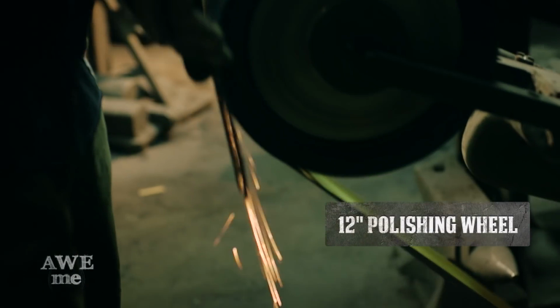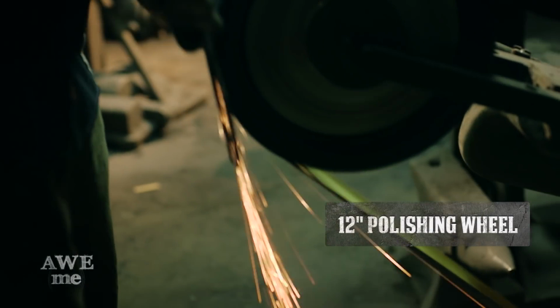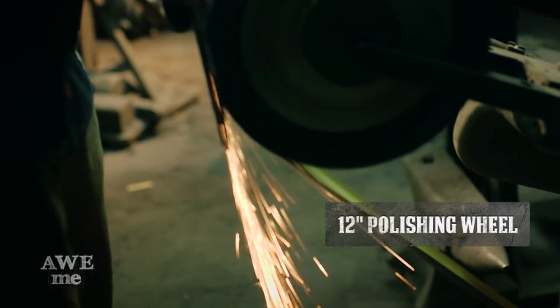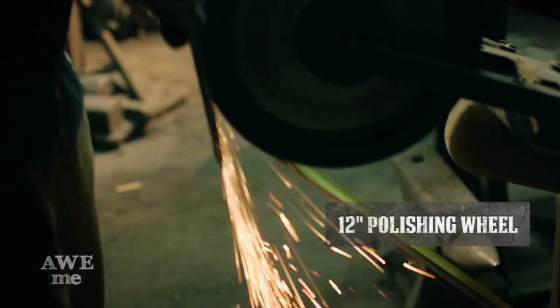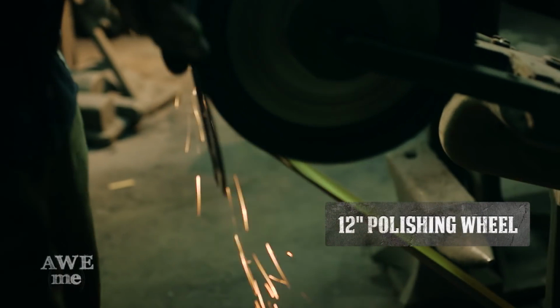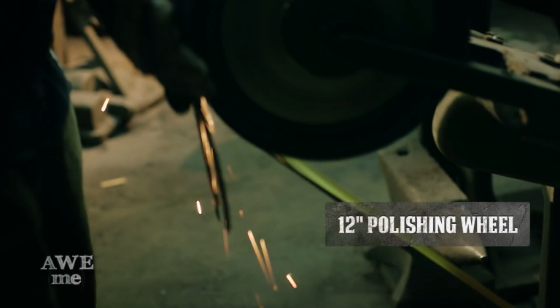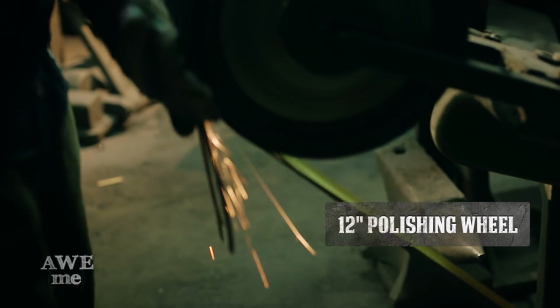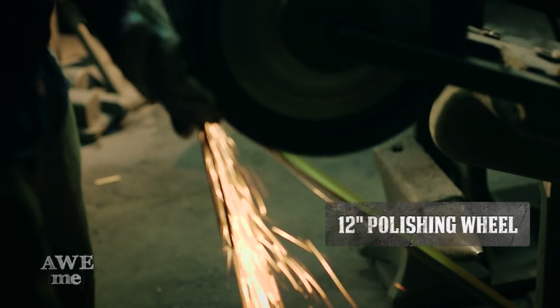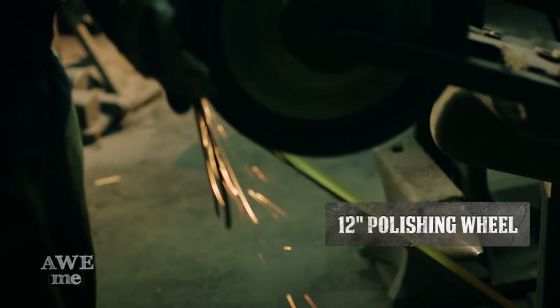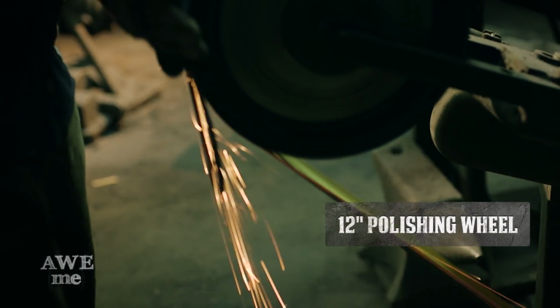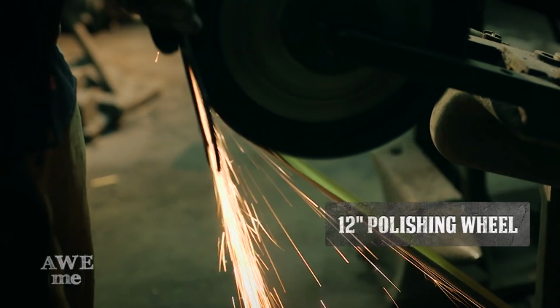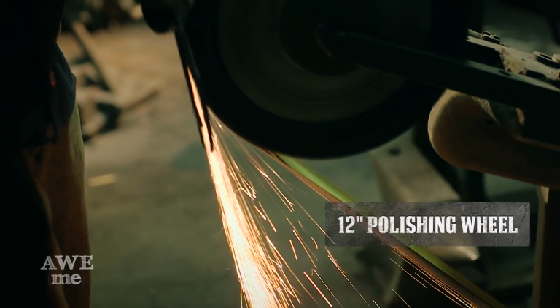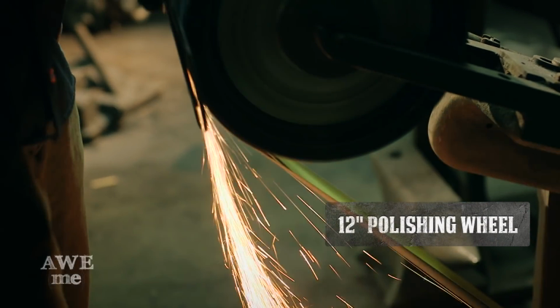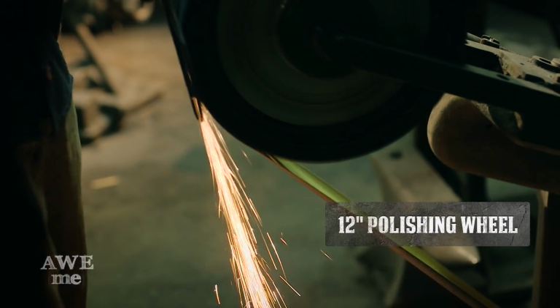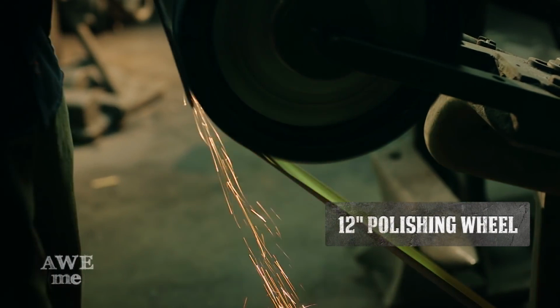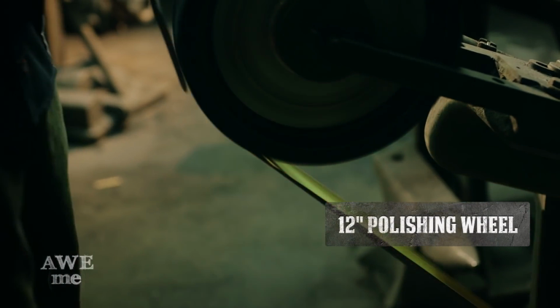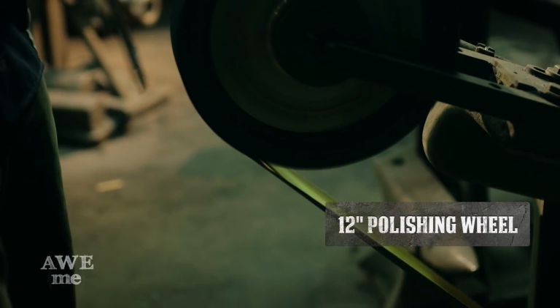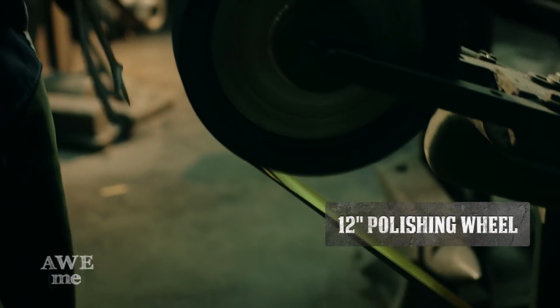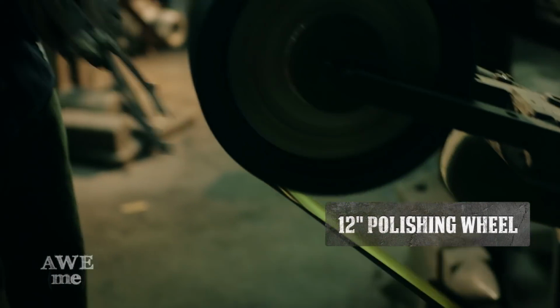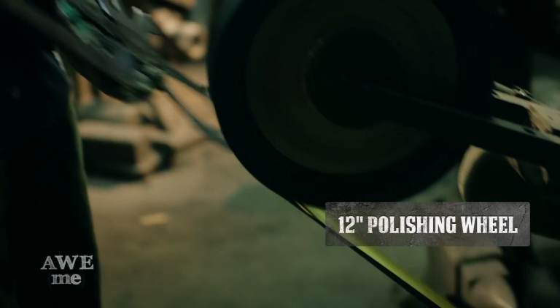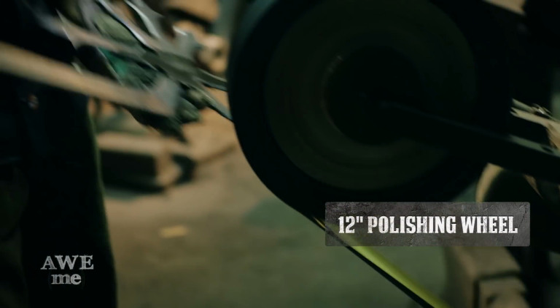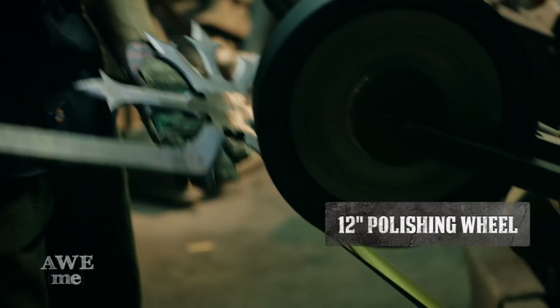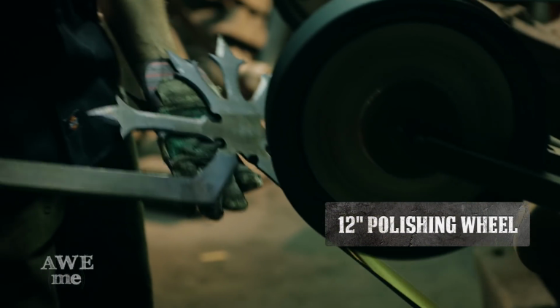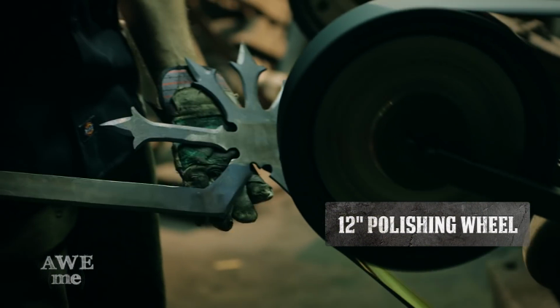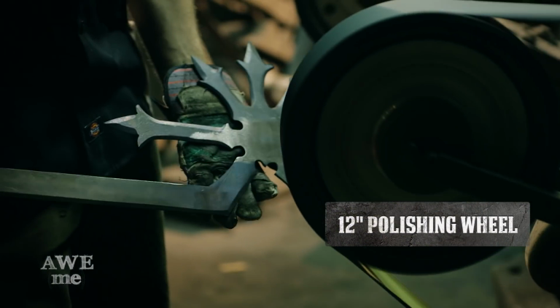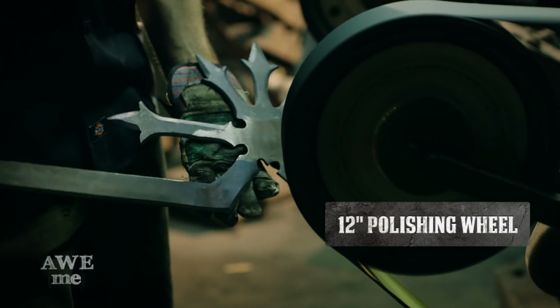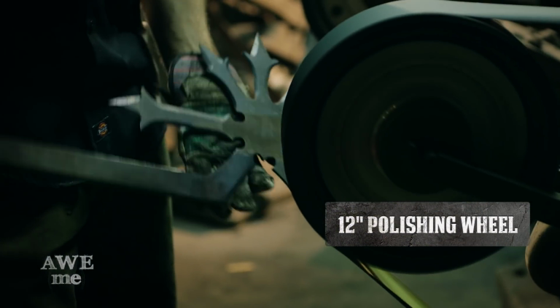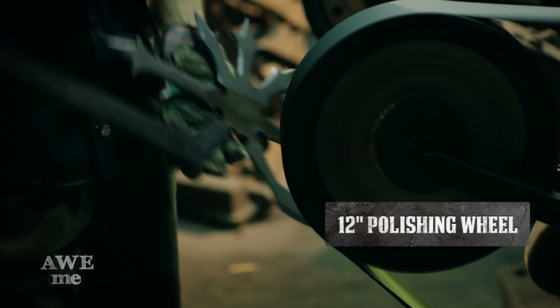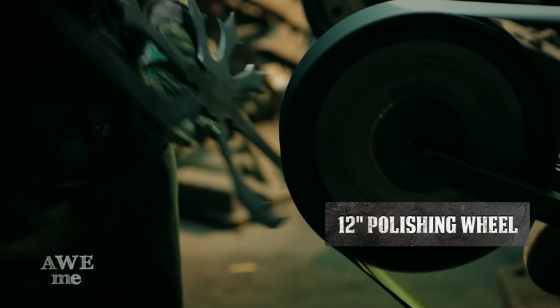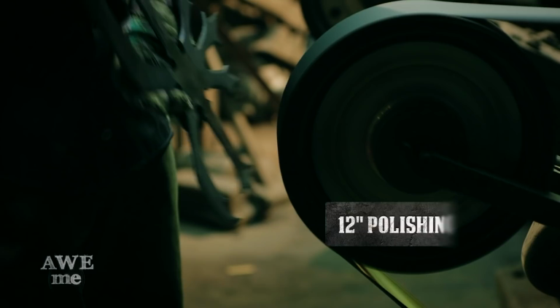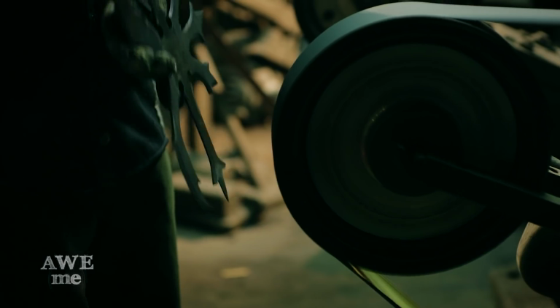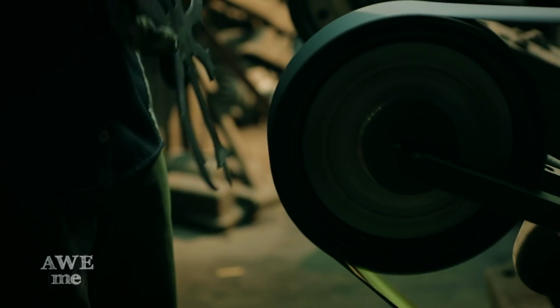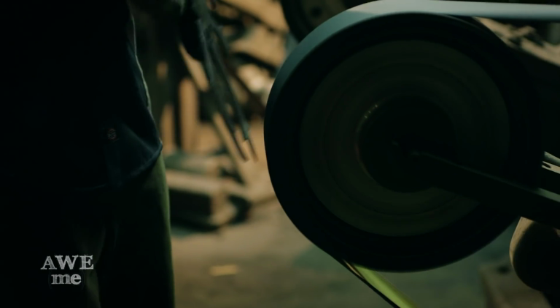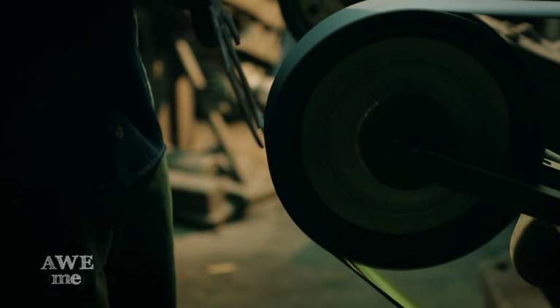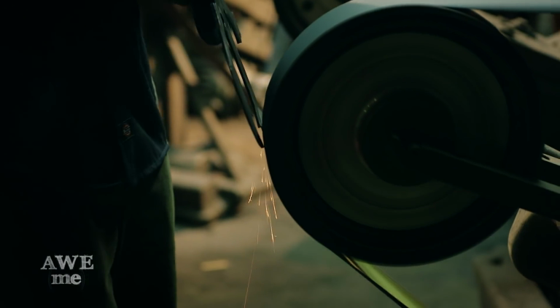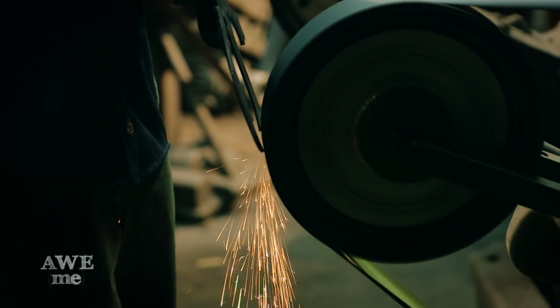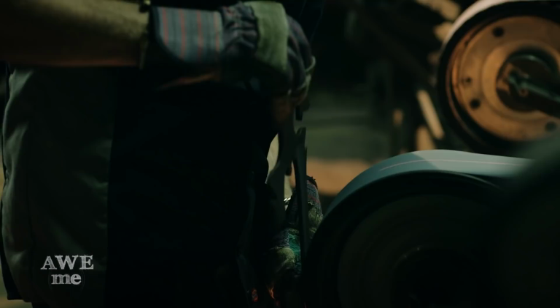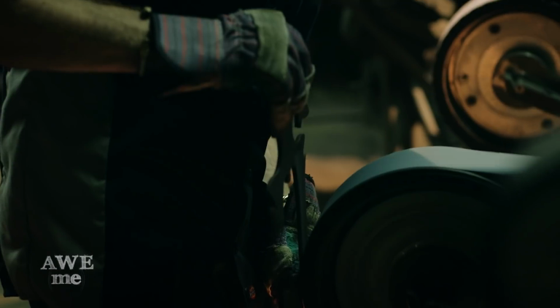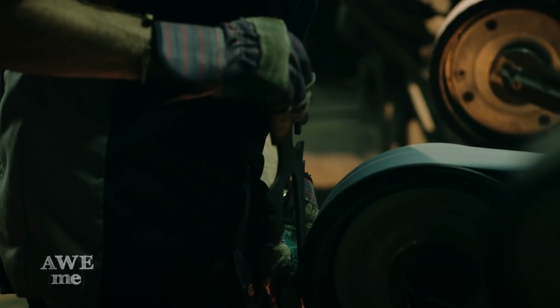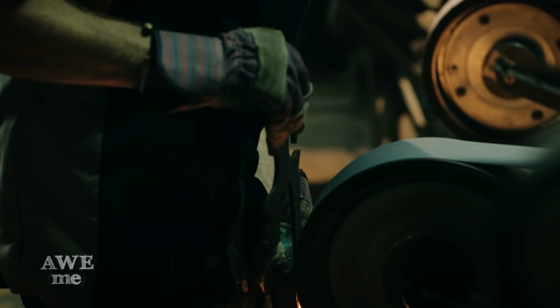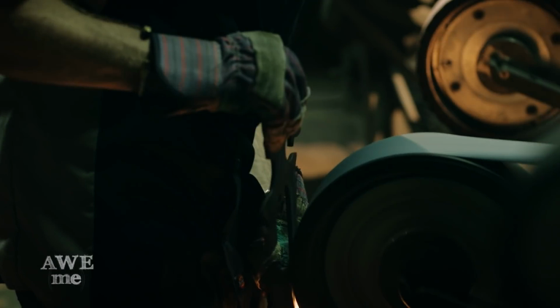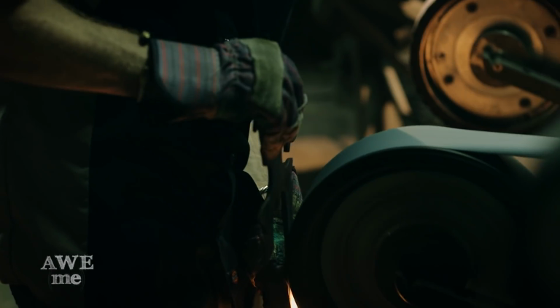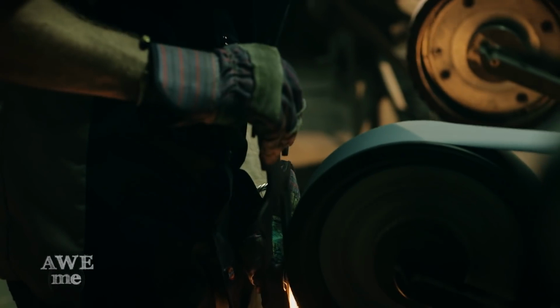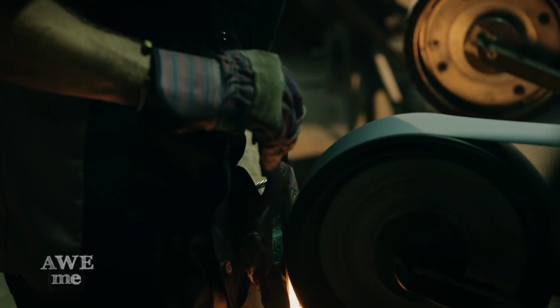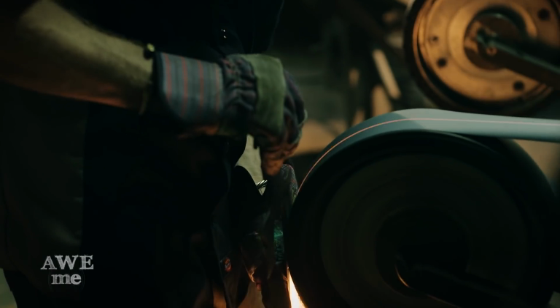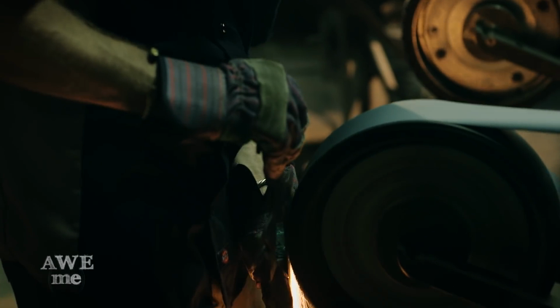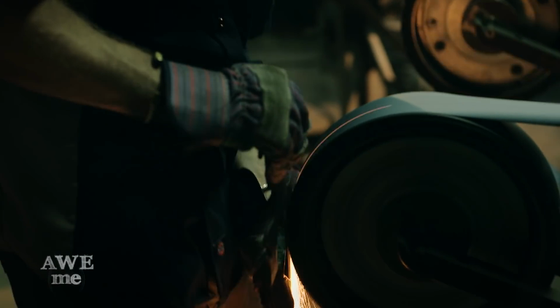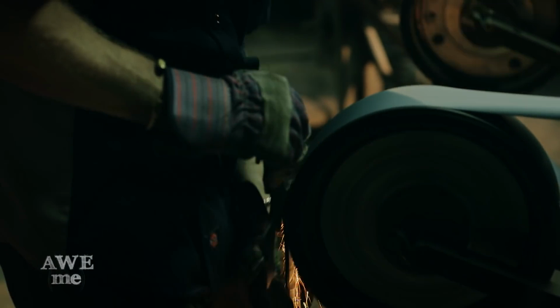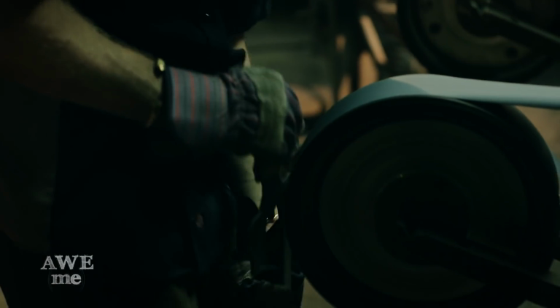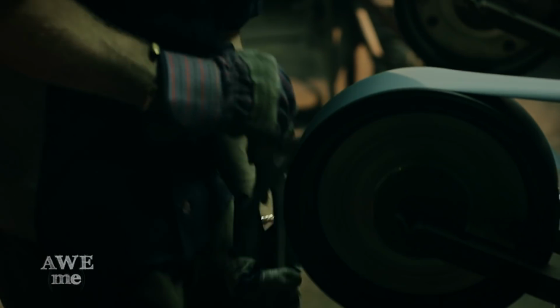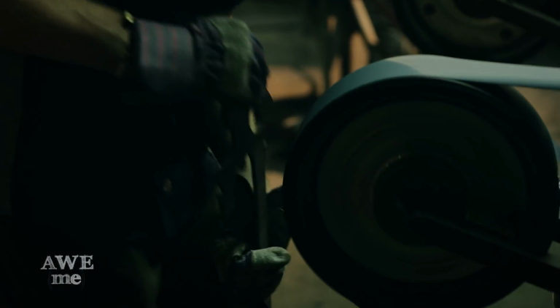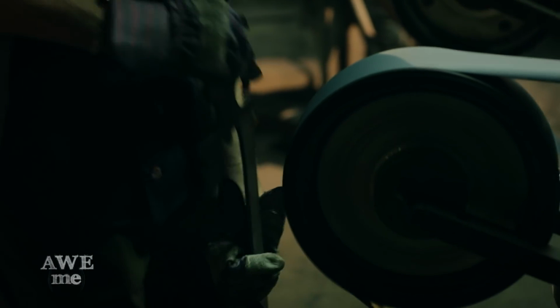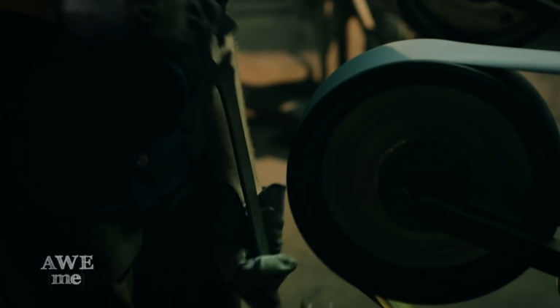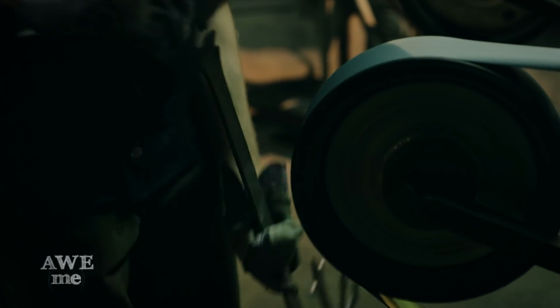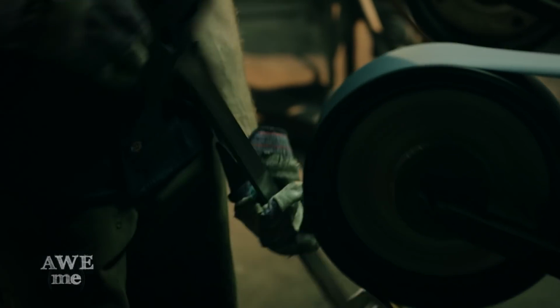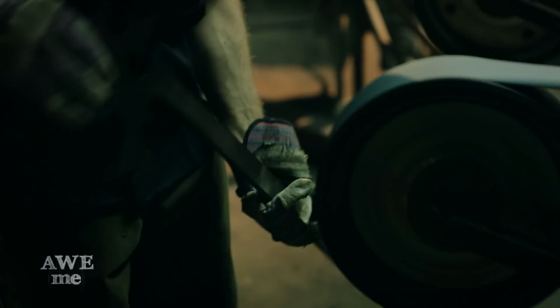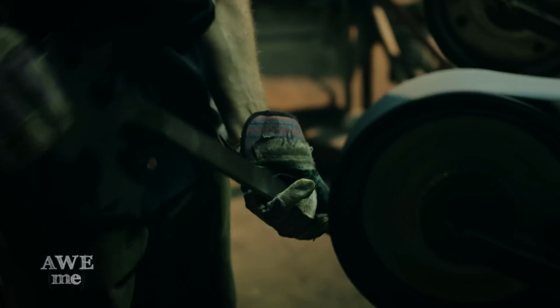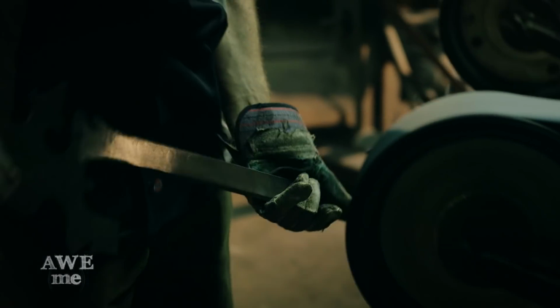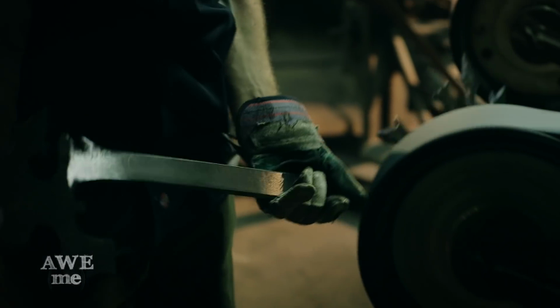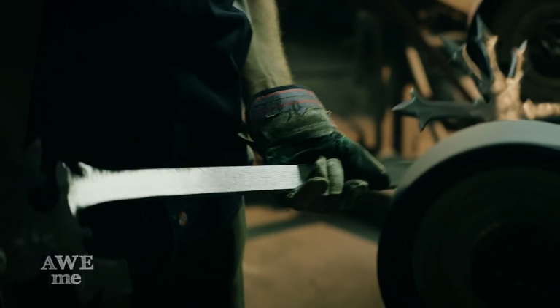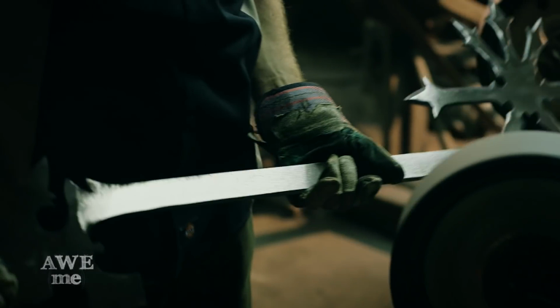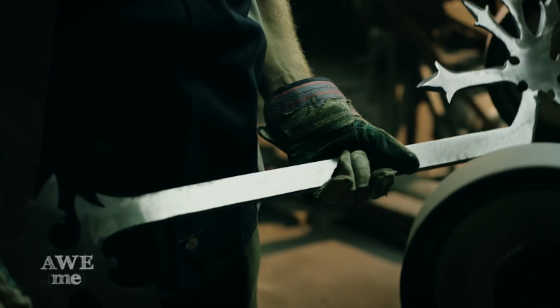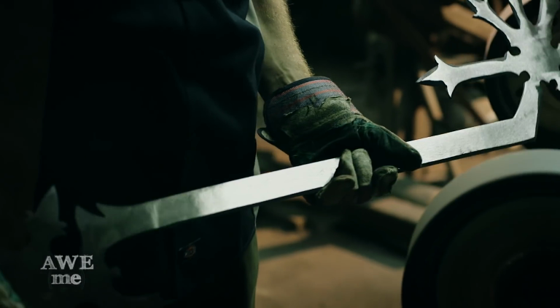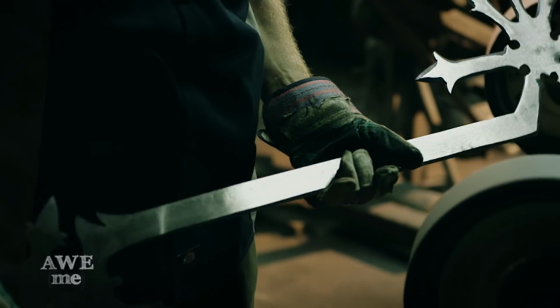I'm going to be doing some polishing after the full assembly, but I really want to do as much as I can before we weld these pieces together.